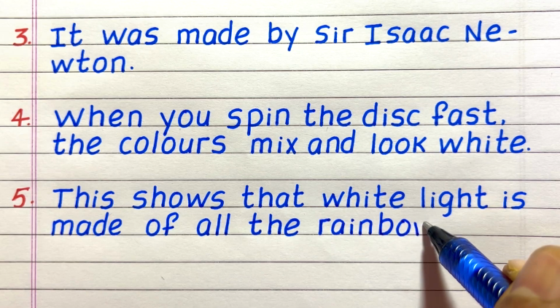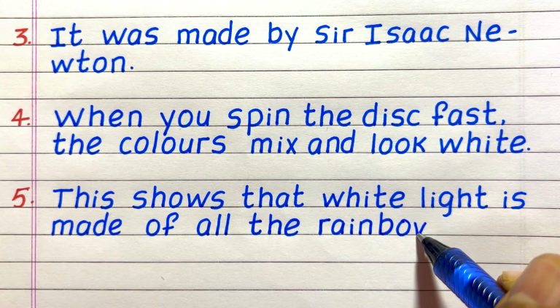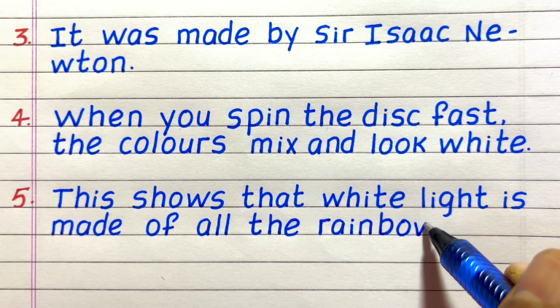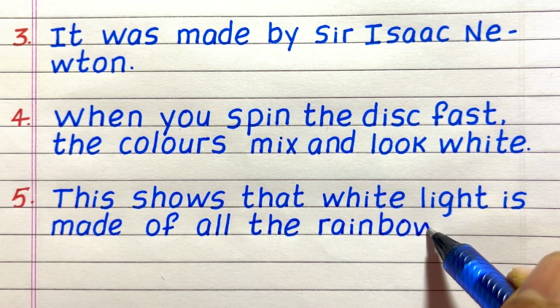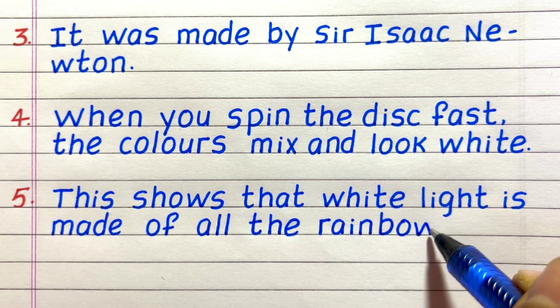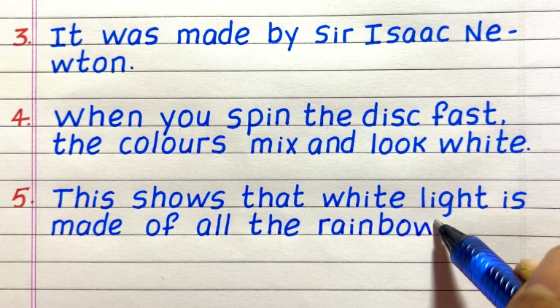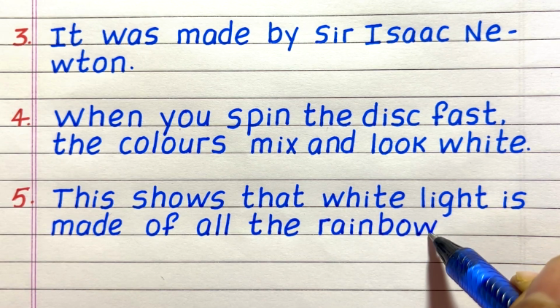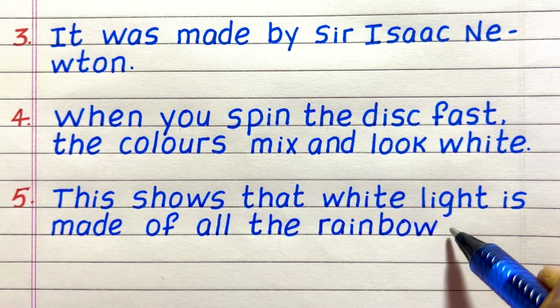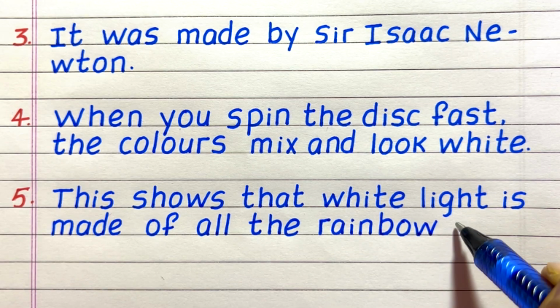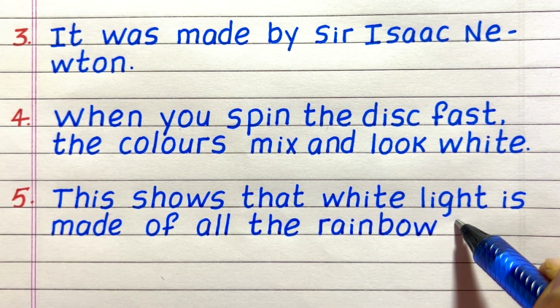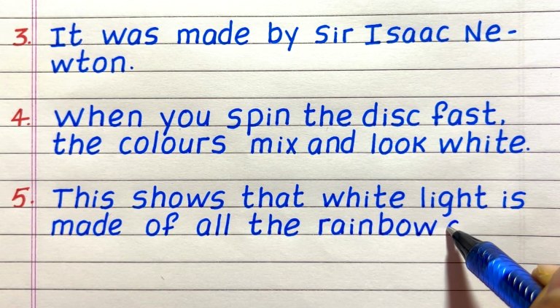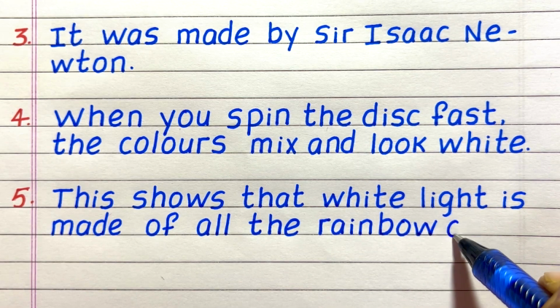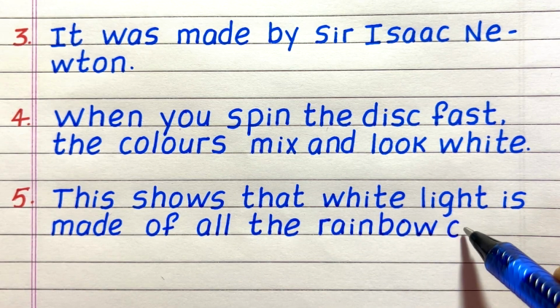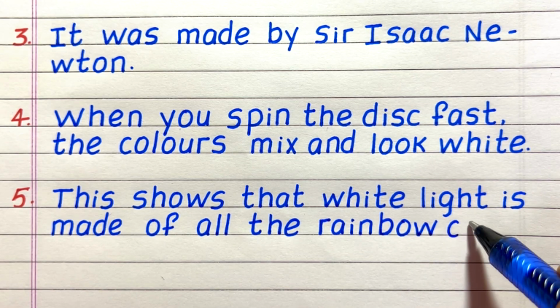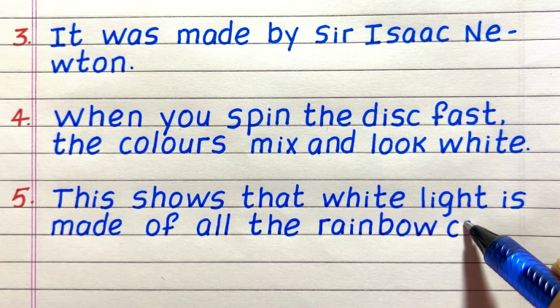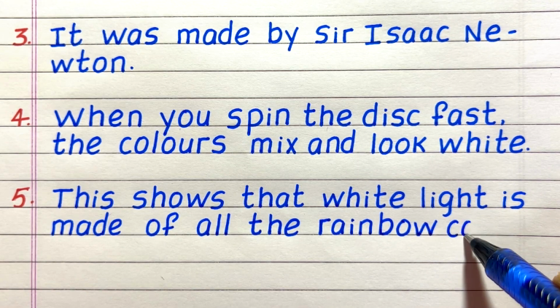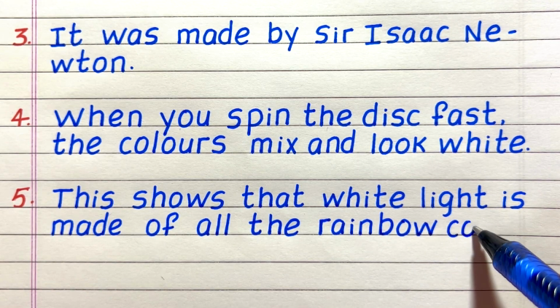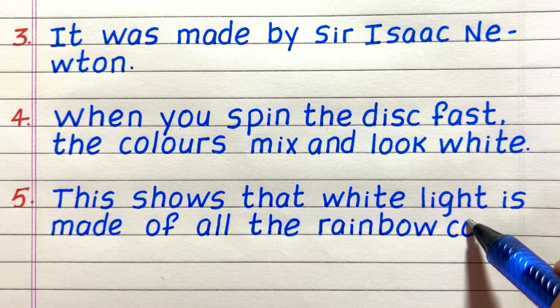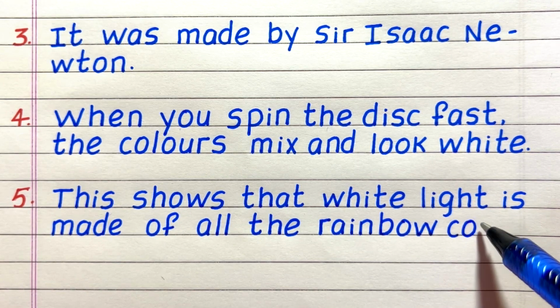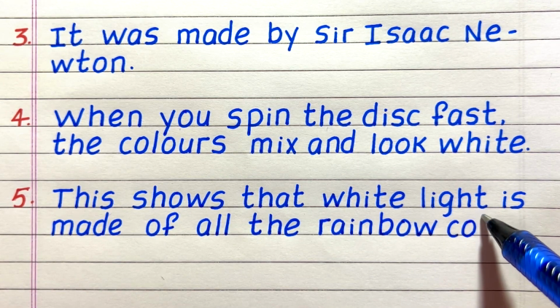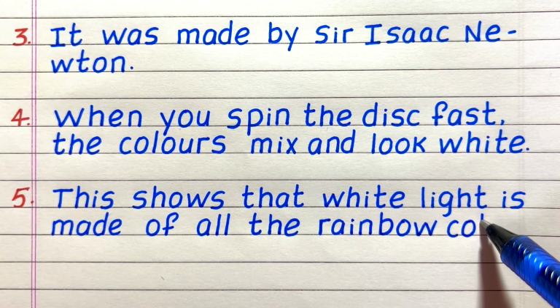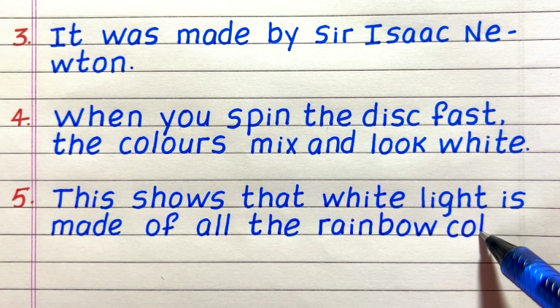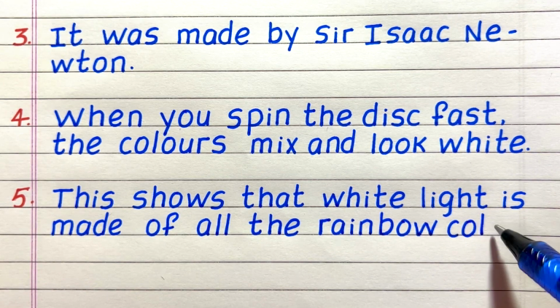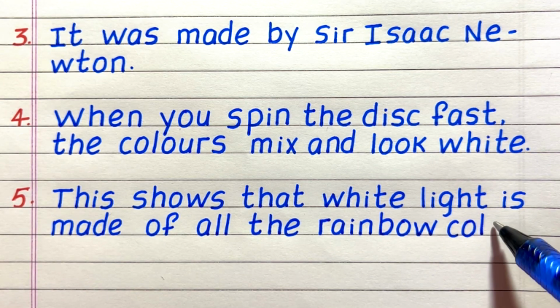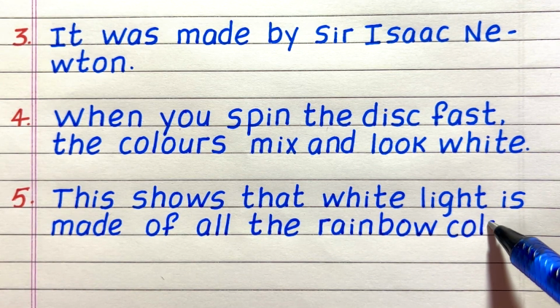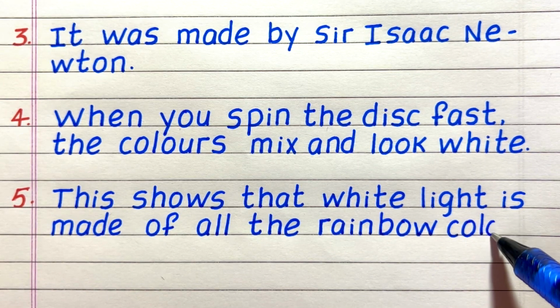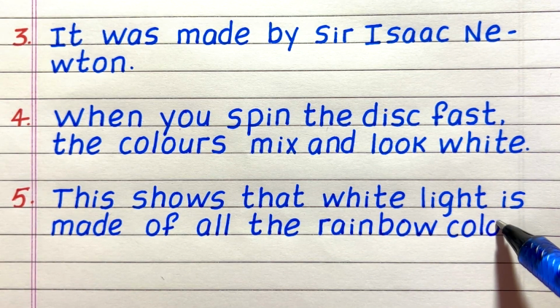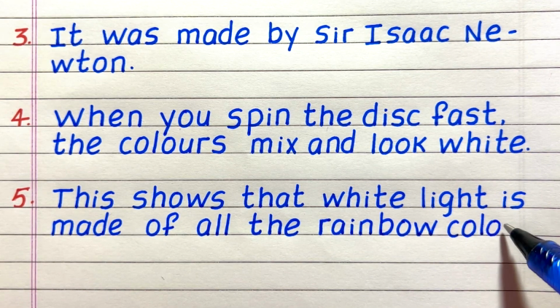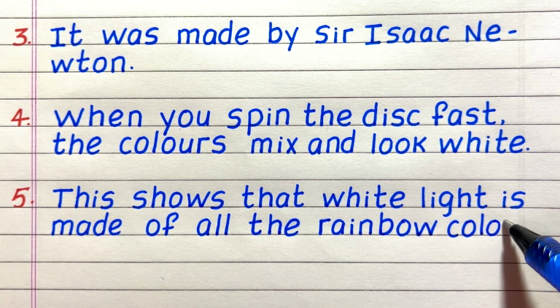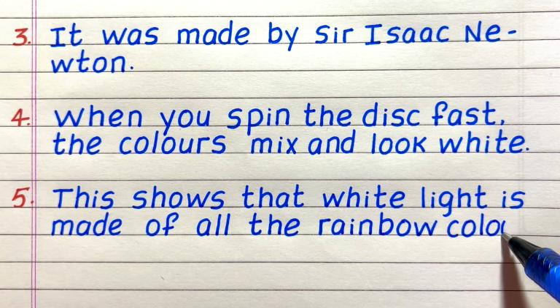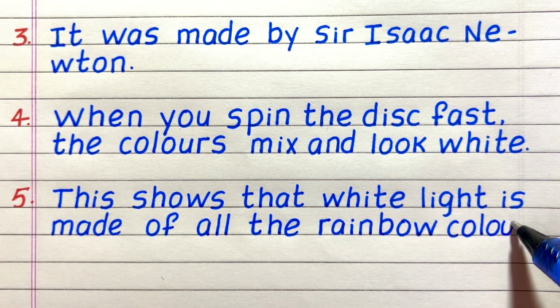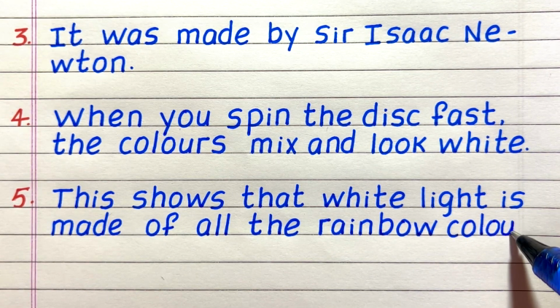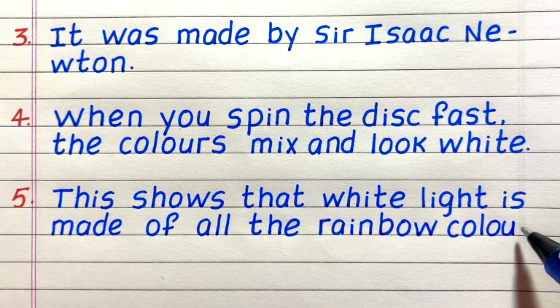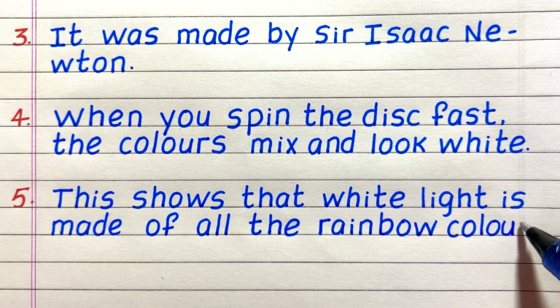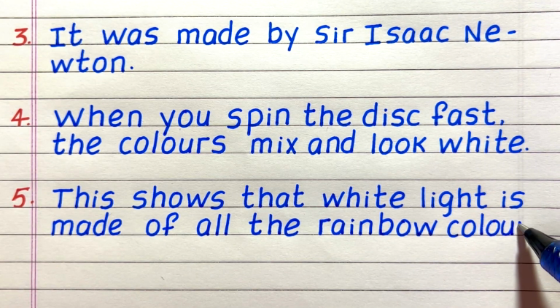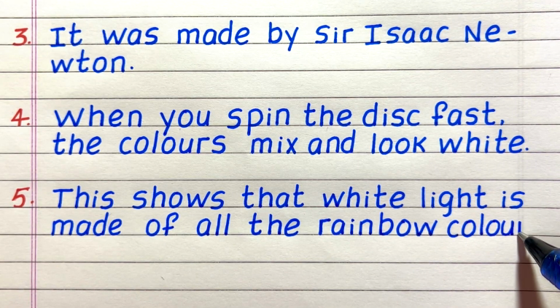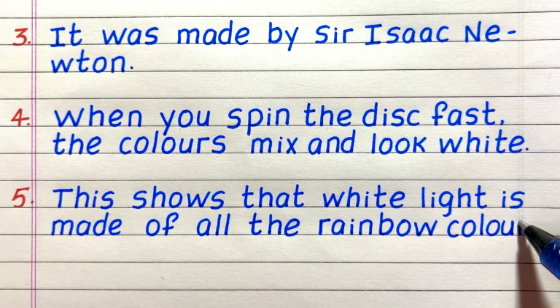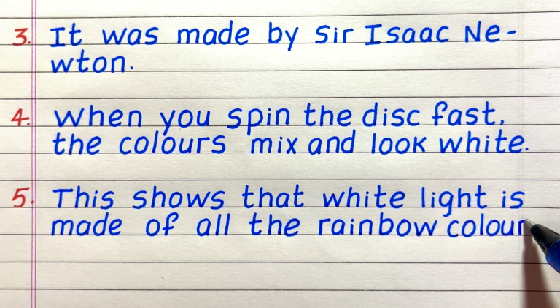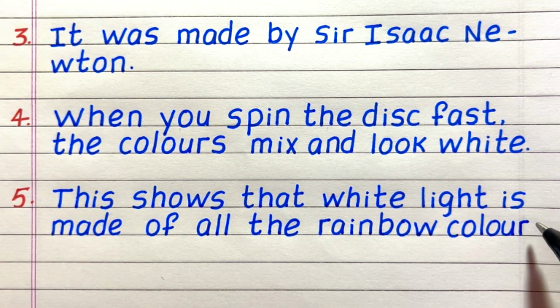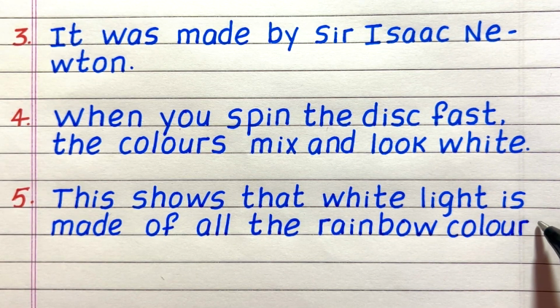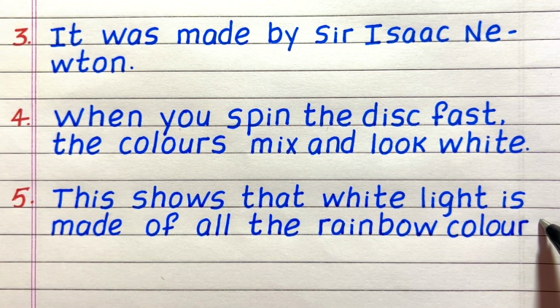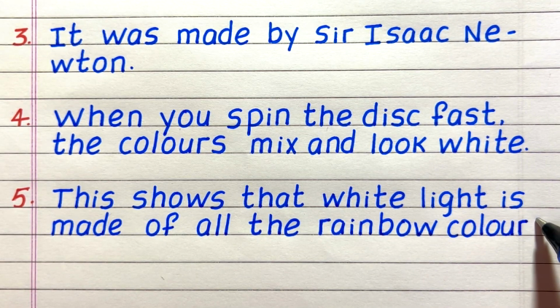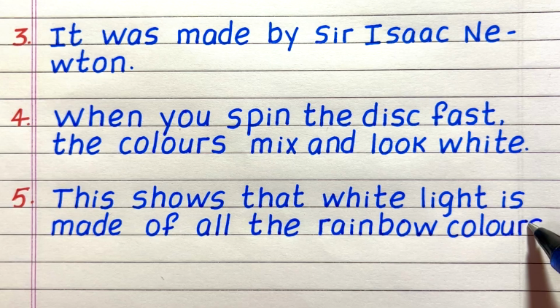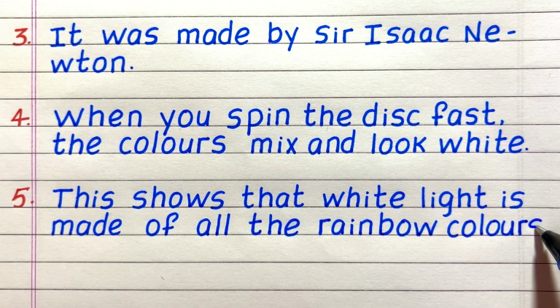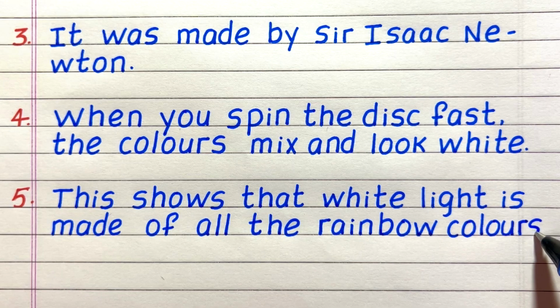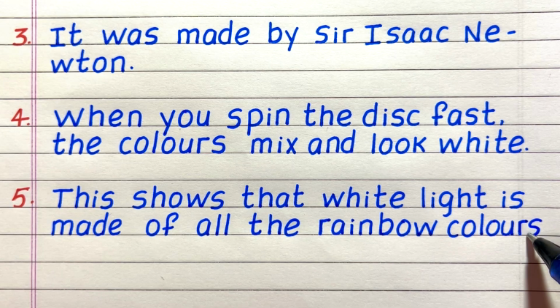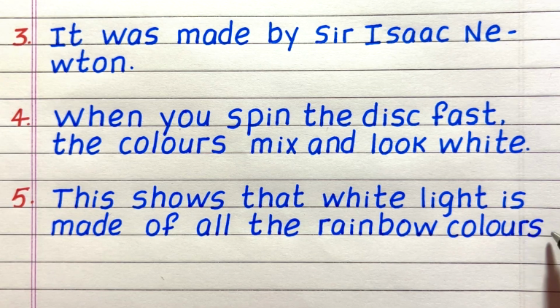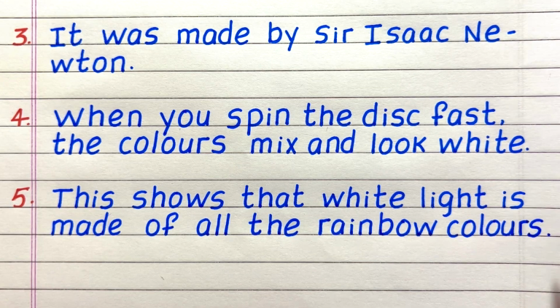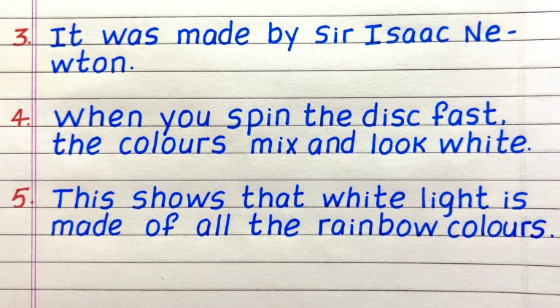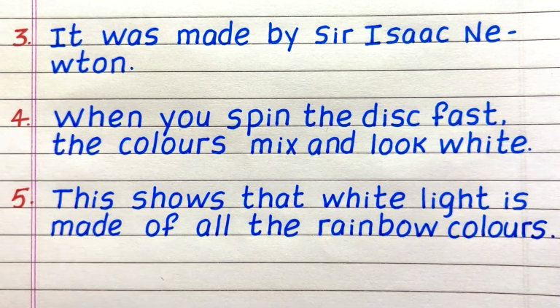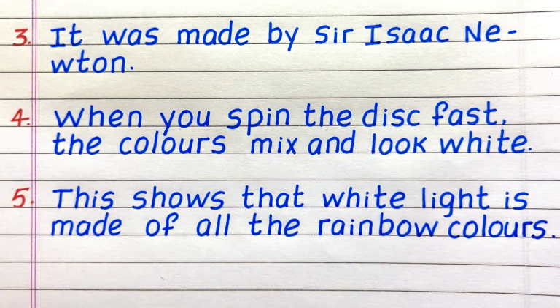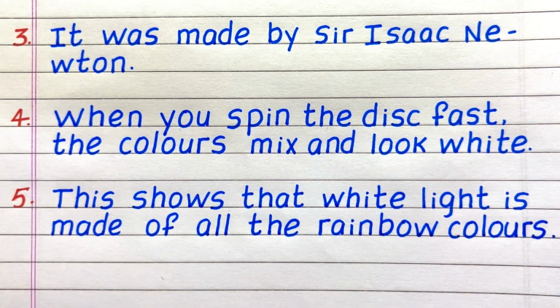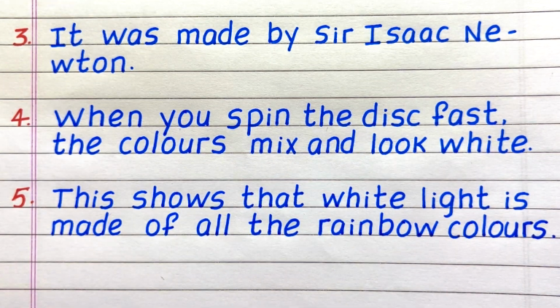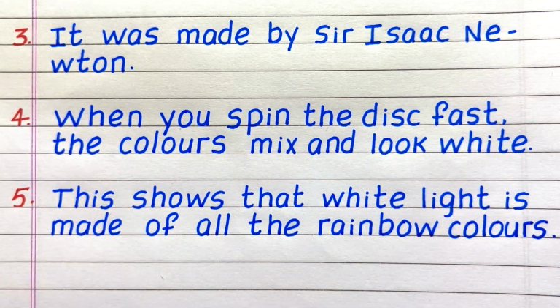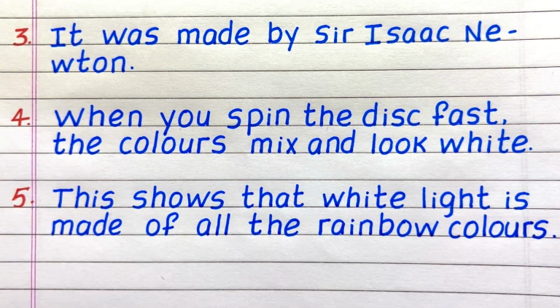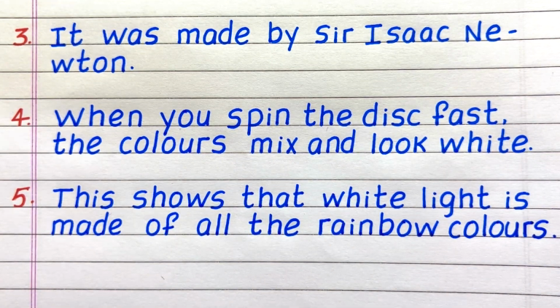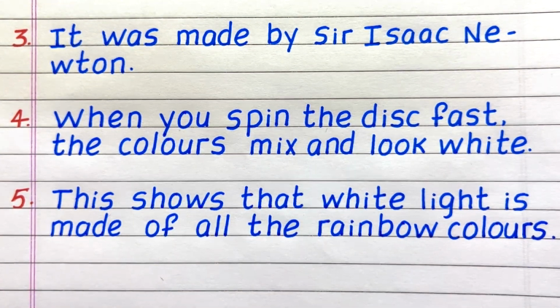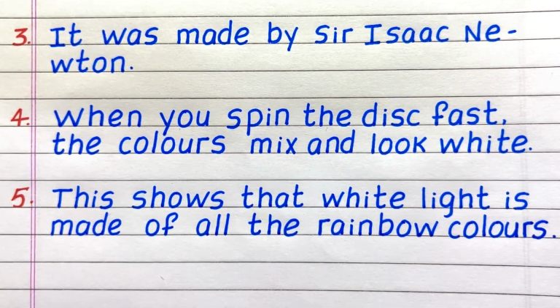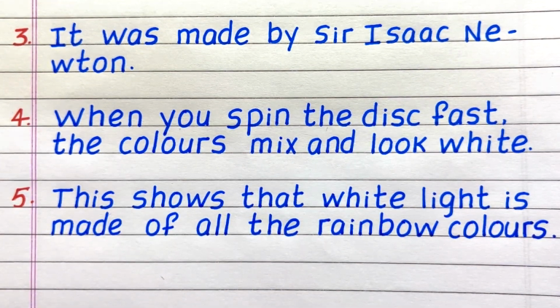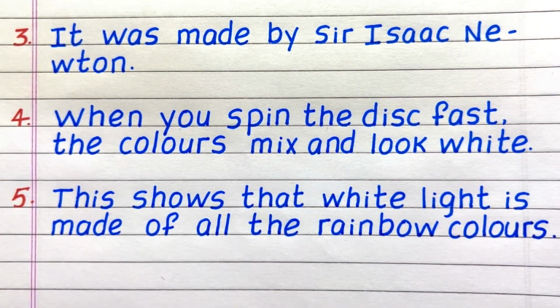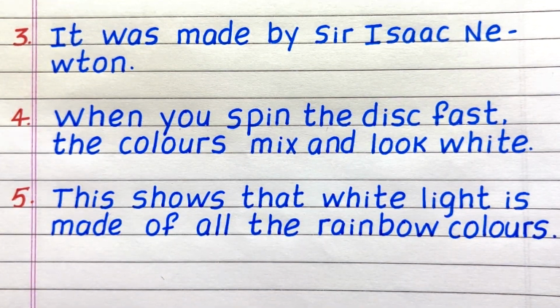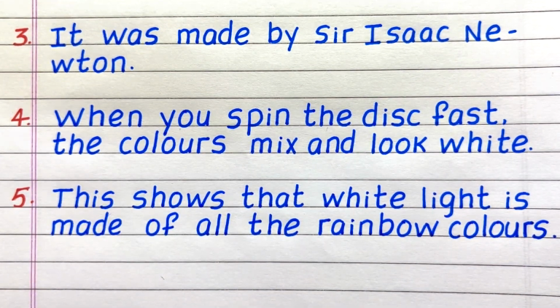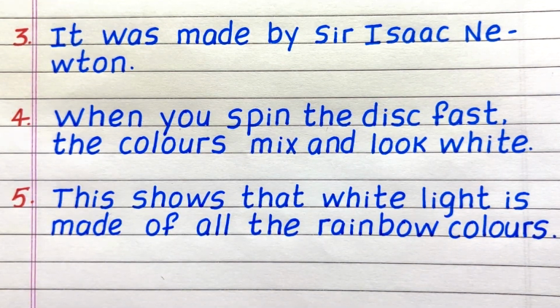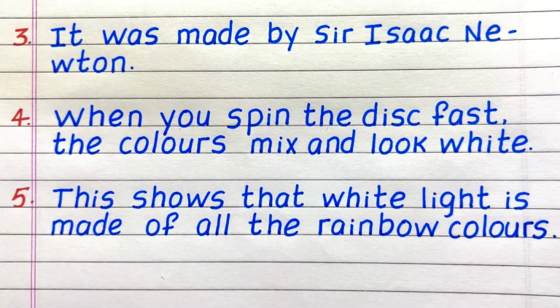Last line, line number 5, this shows that white light is made of all the rainbow colors.